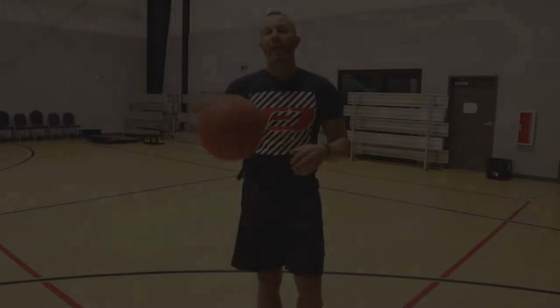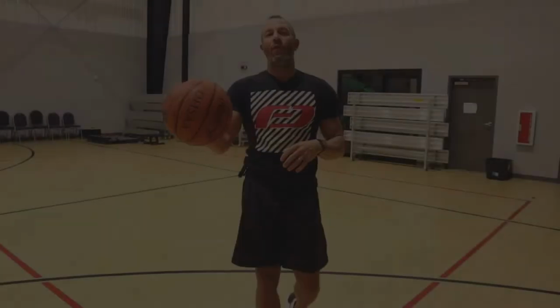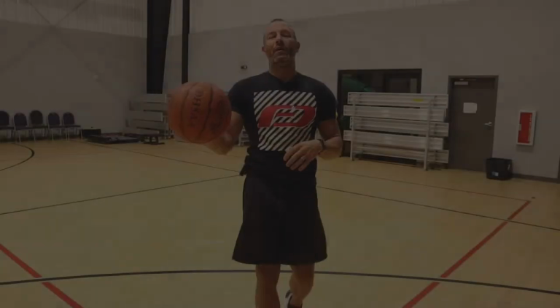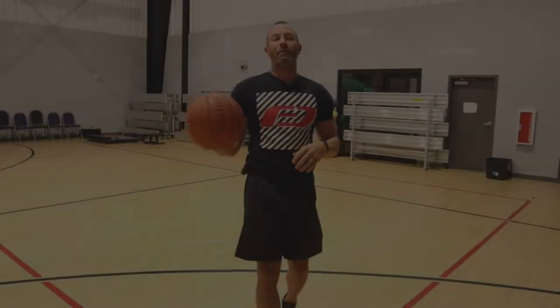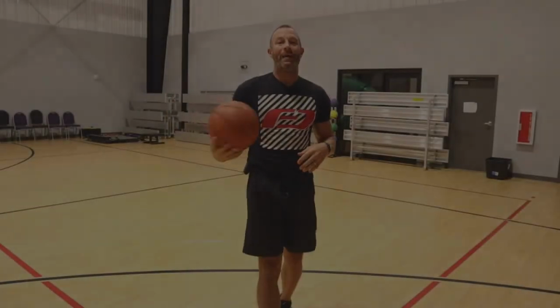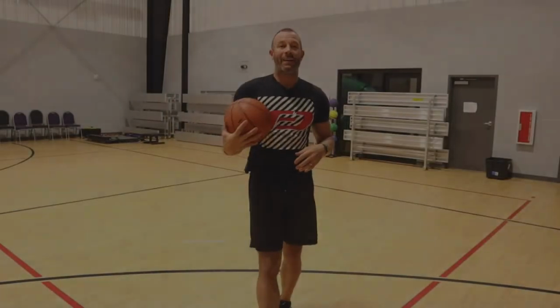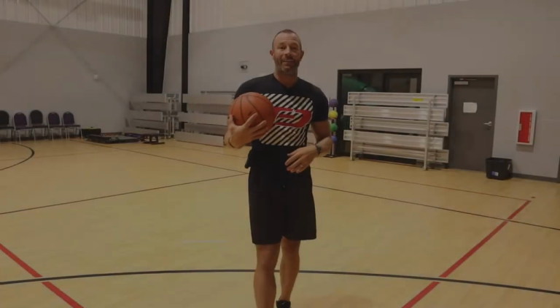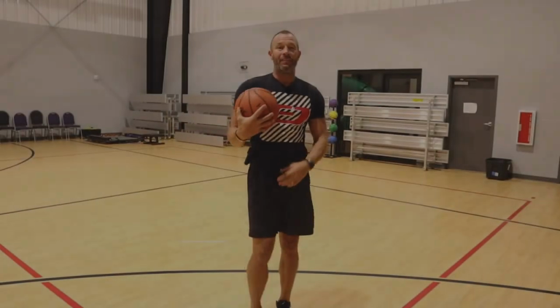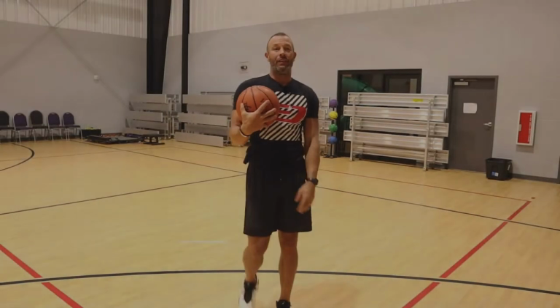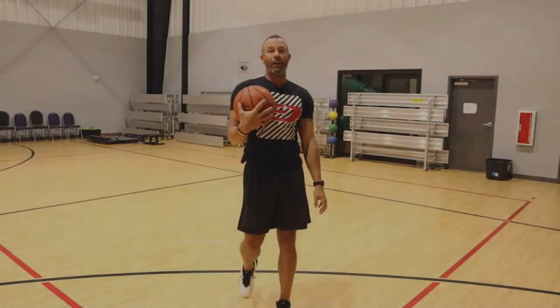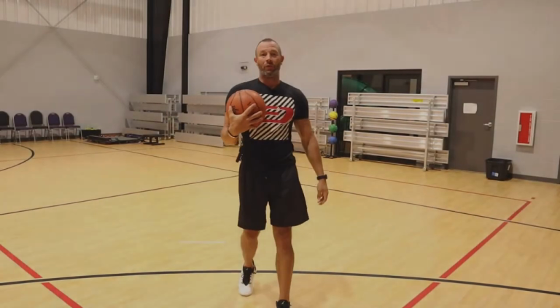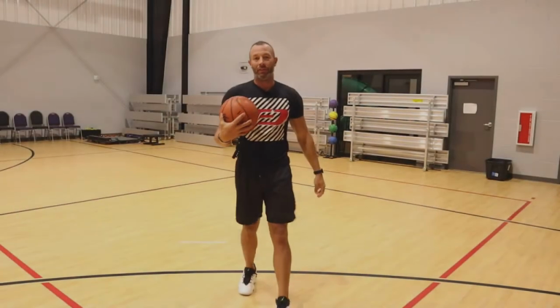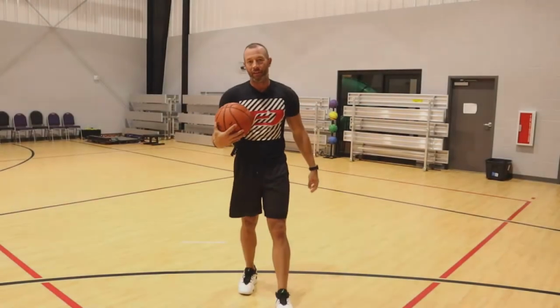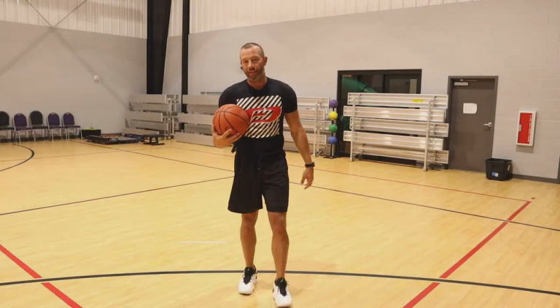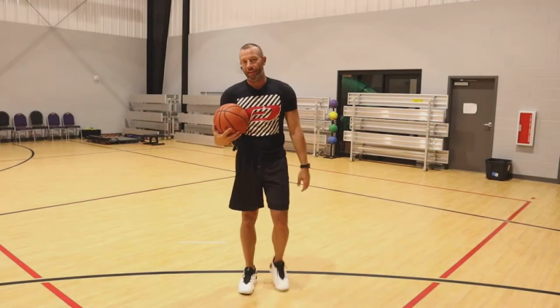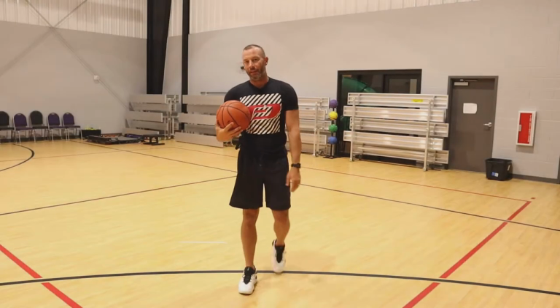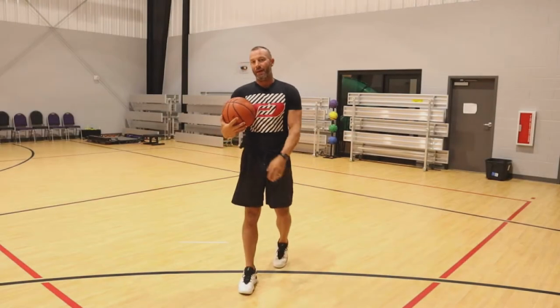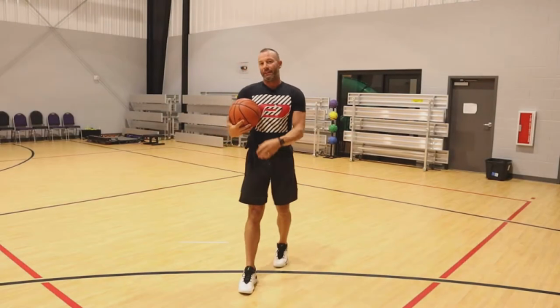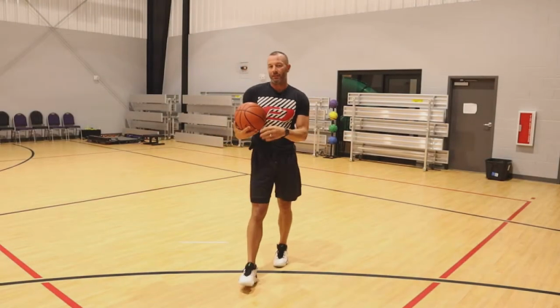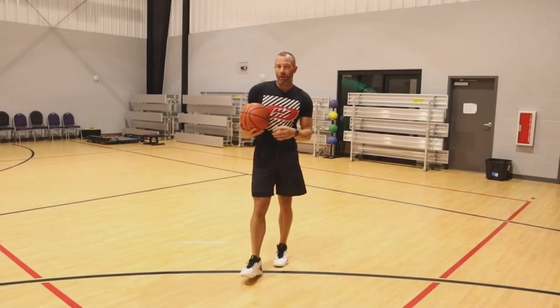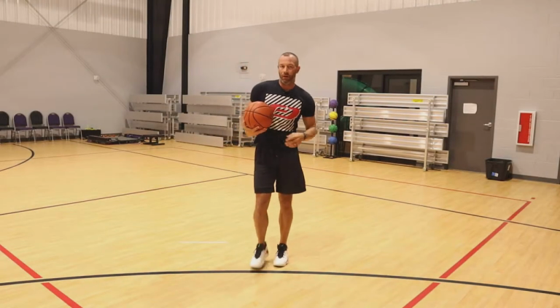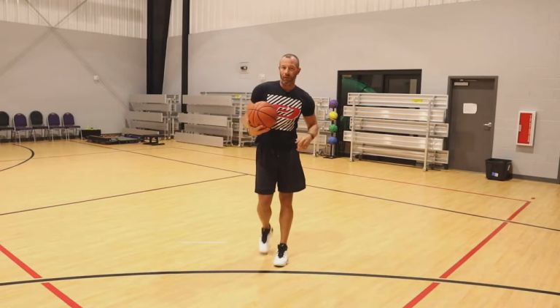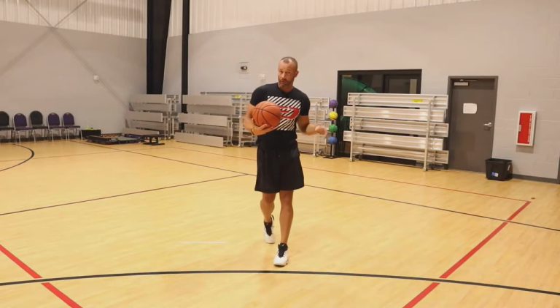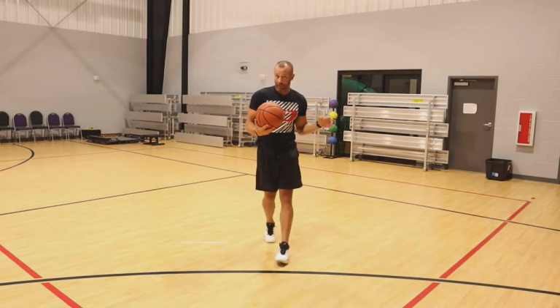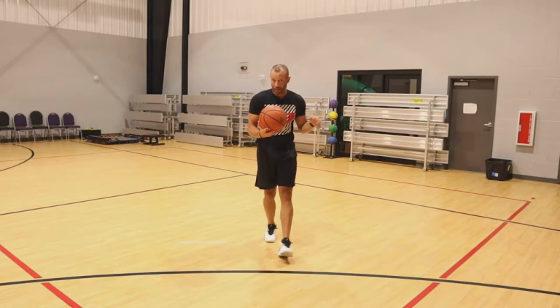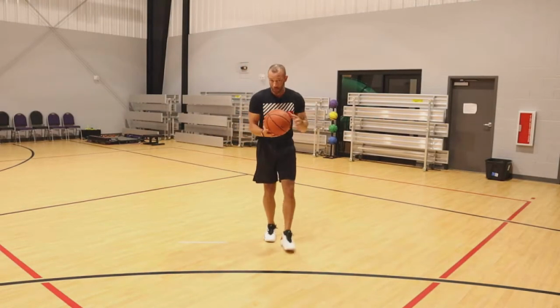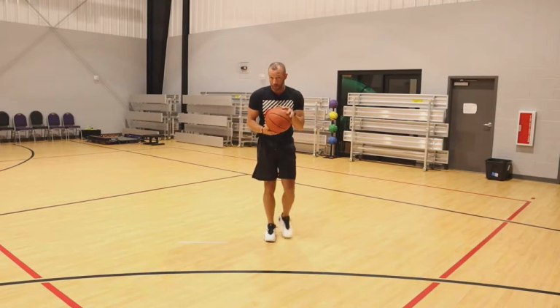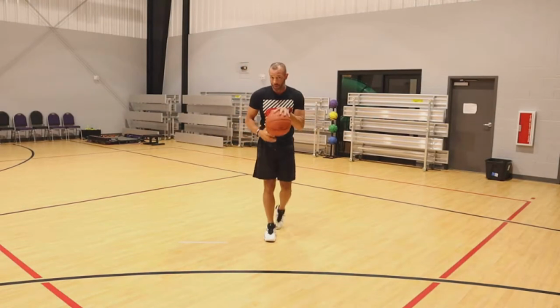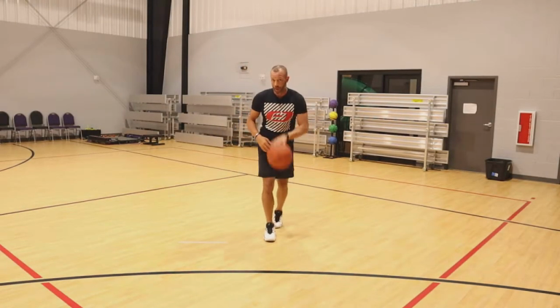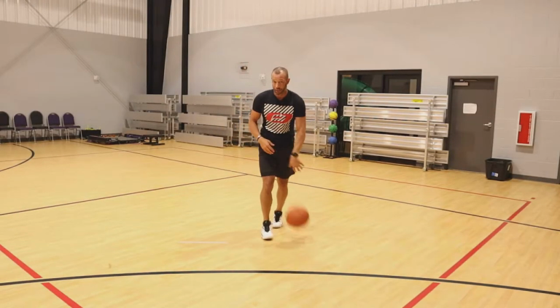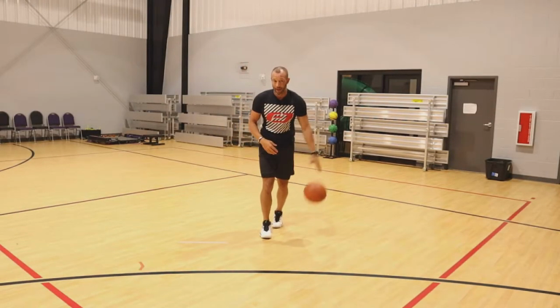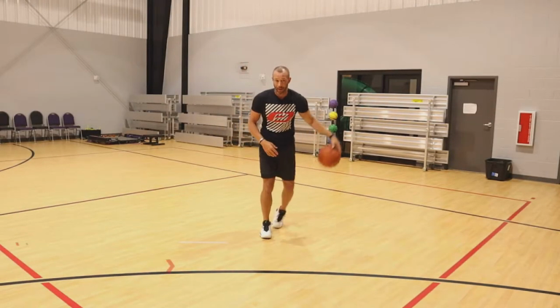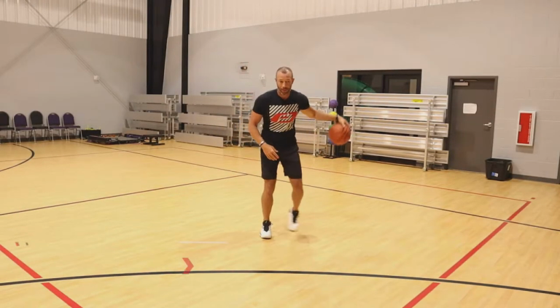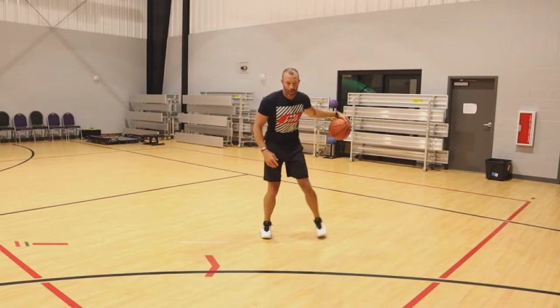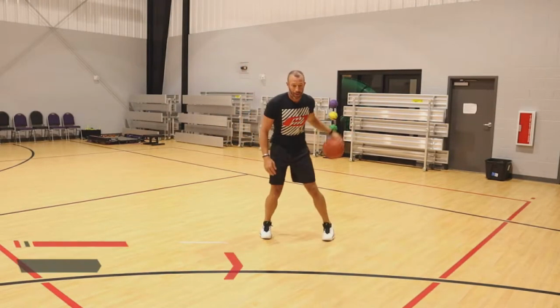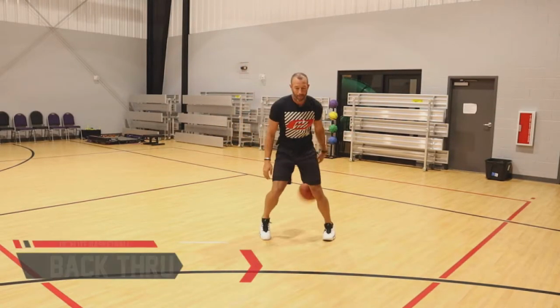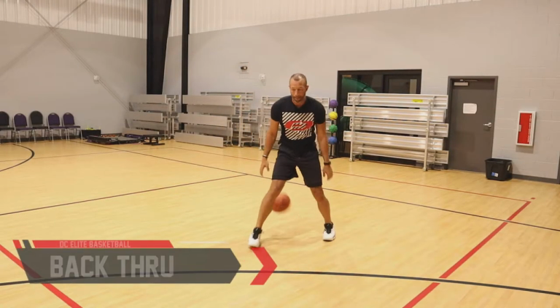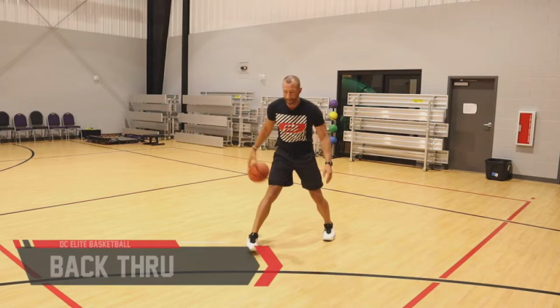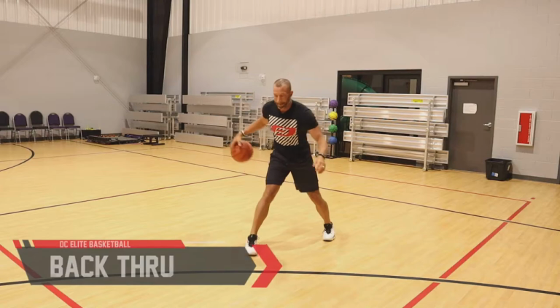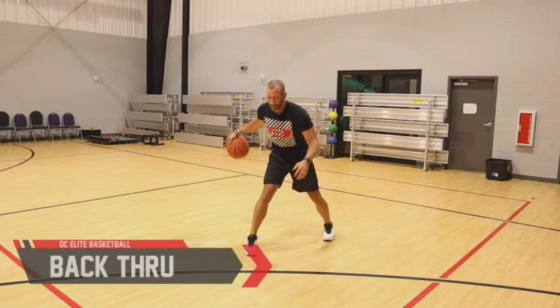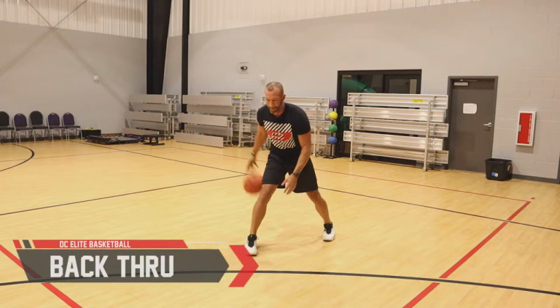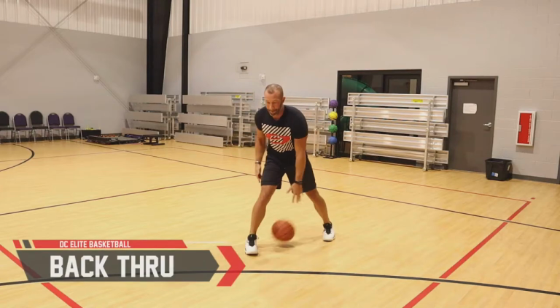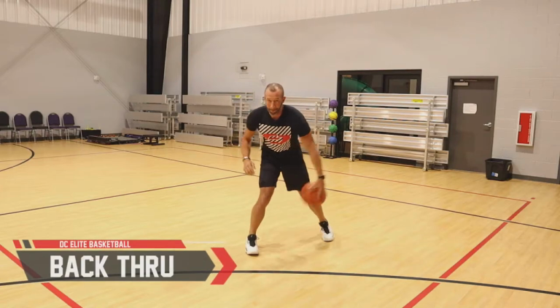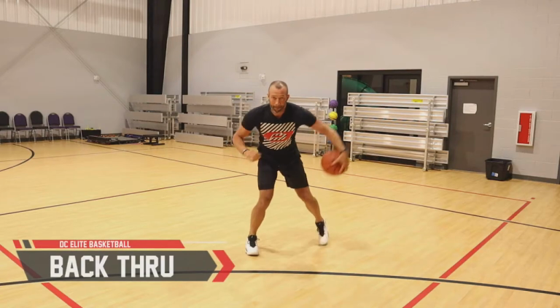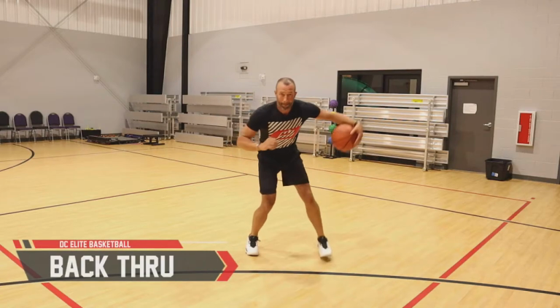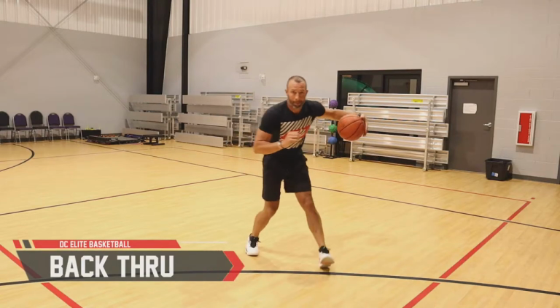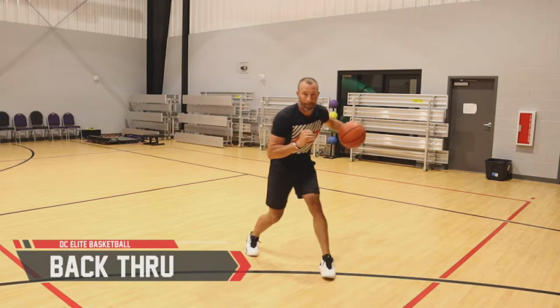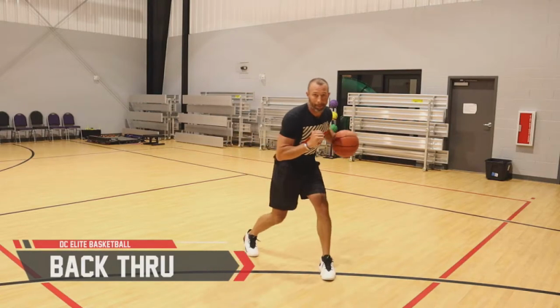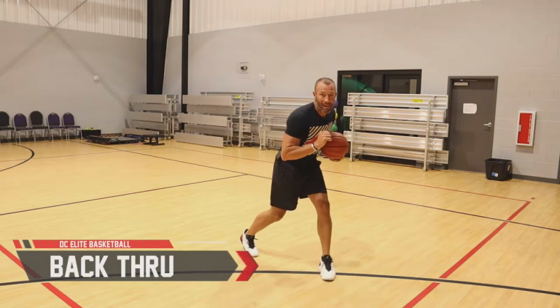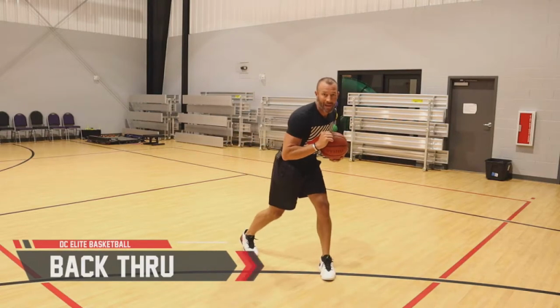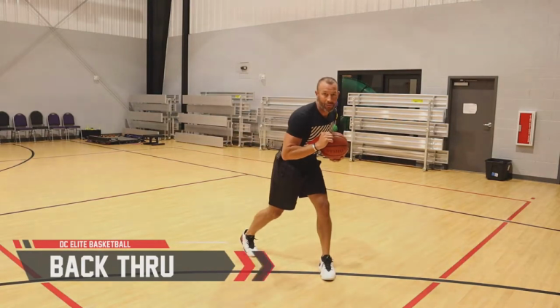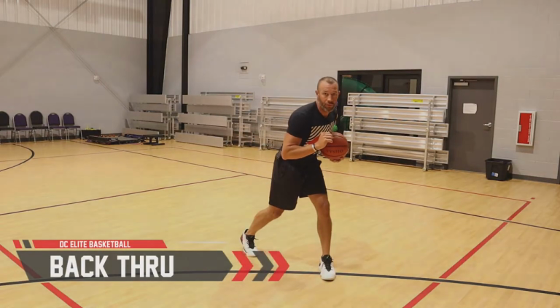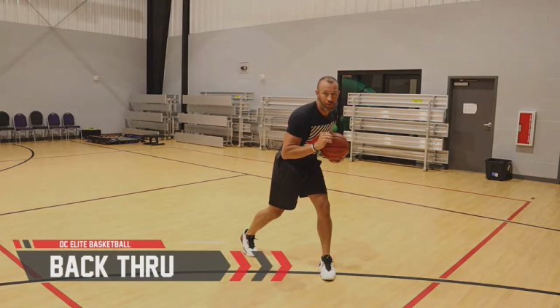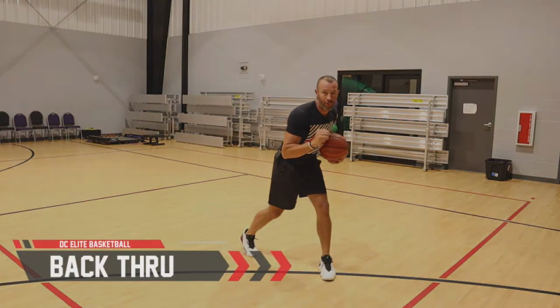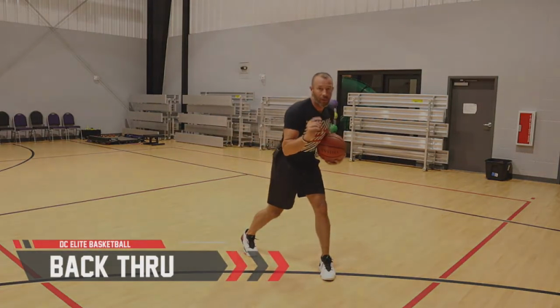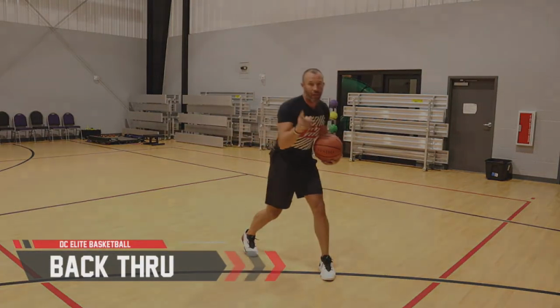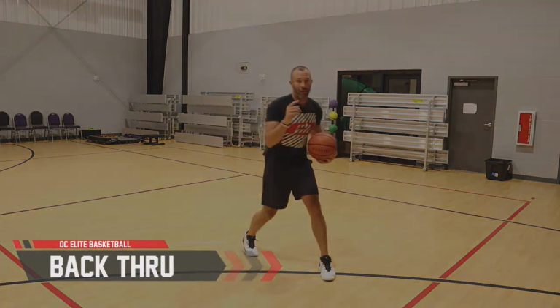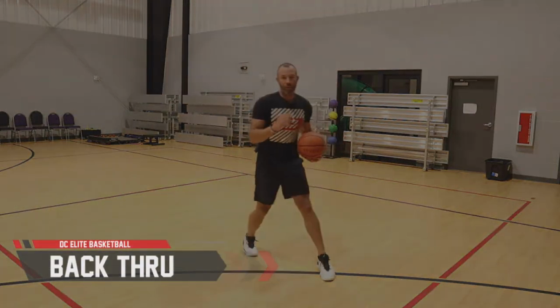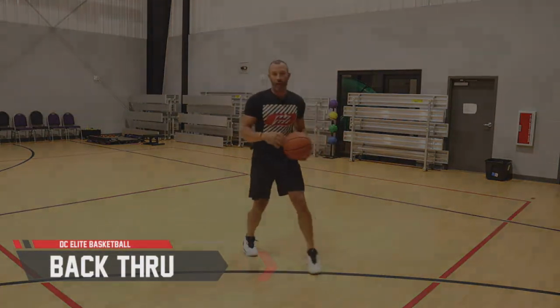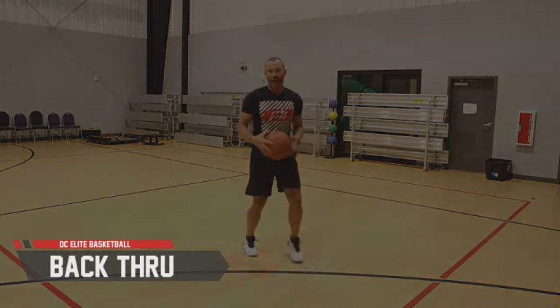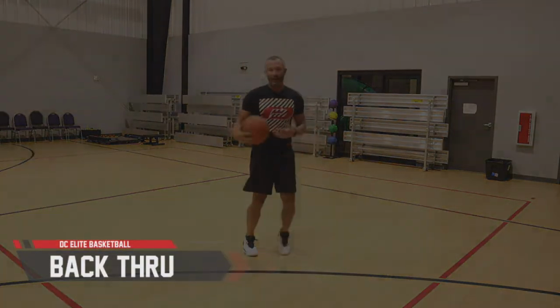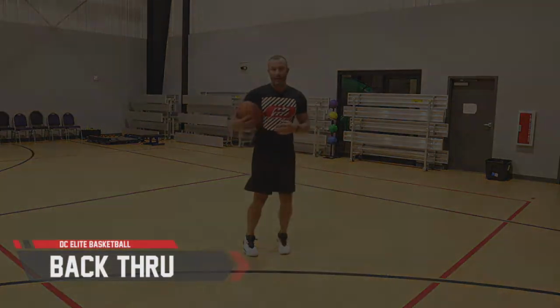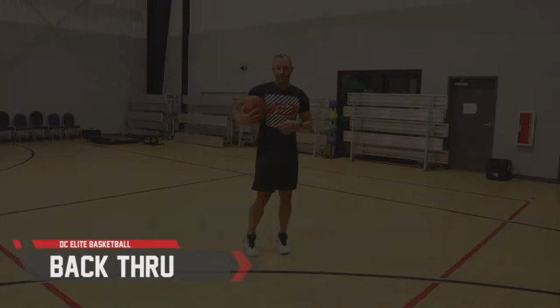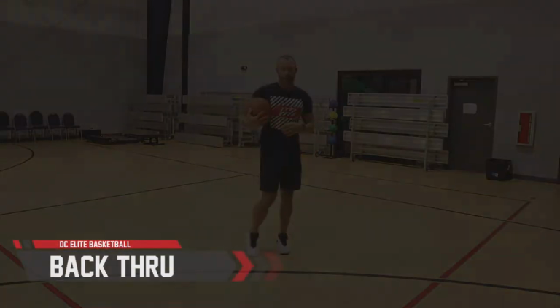Hey, welcome back. This is Derek with DC League Basketball, and today we're going to talk about back-throughs coming right at you.